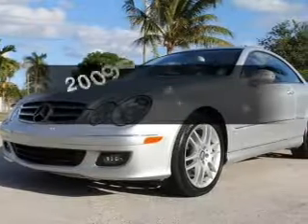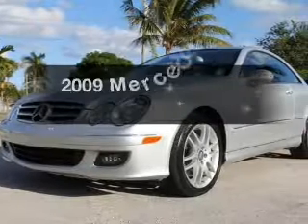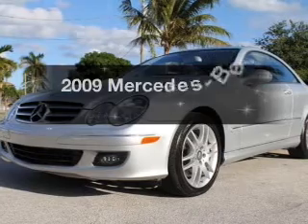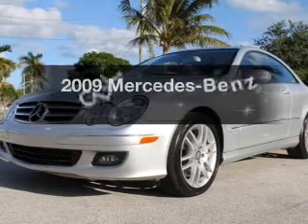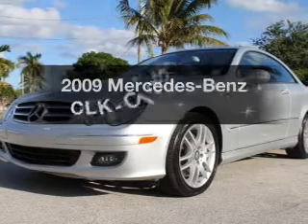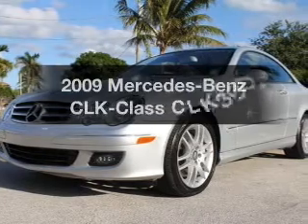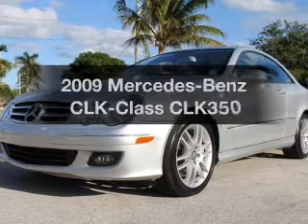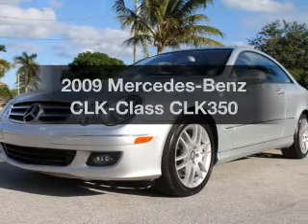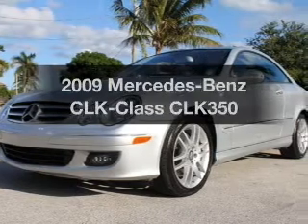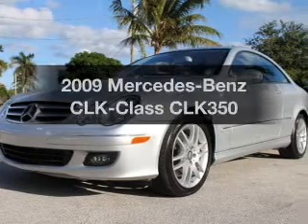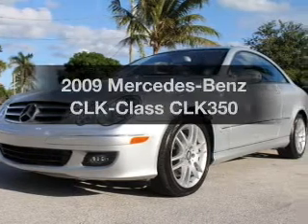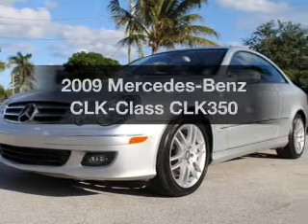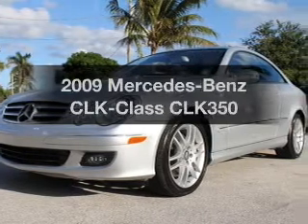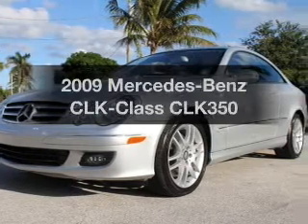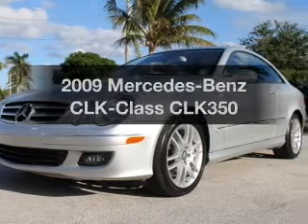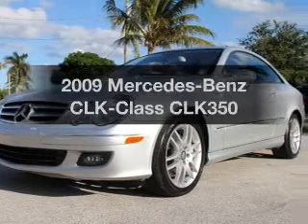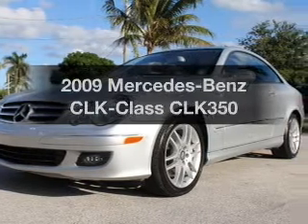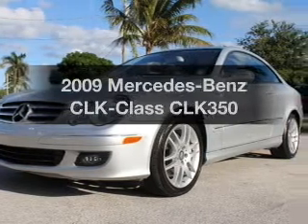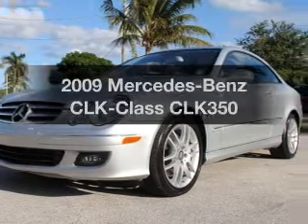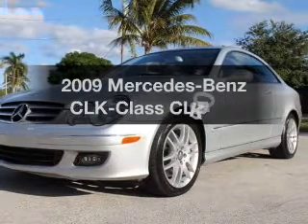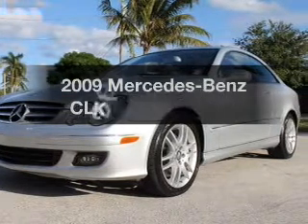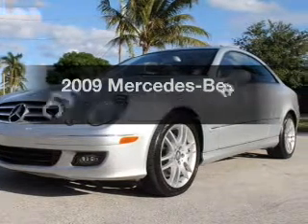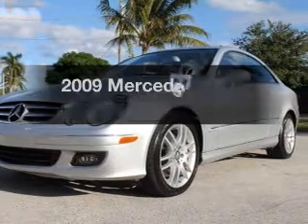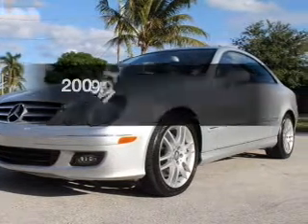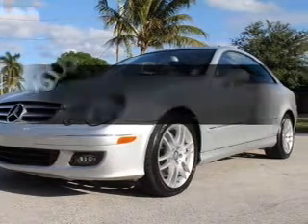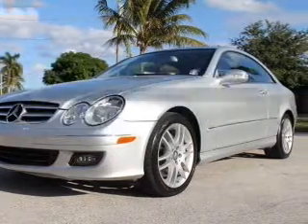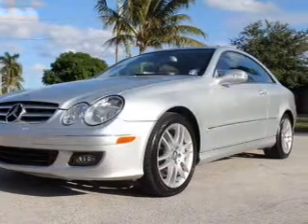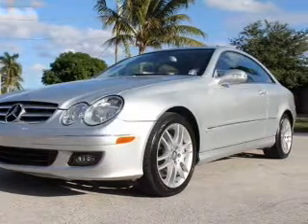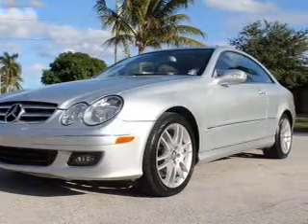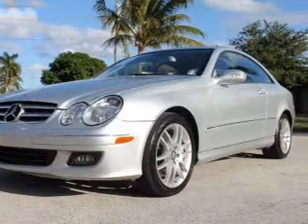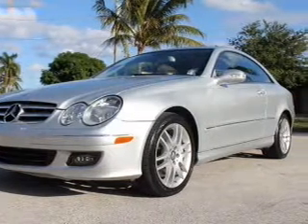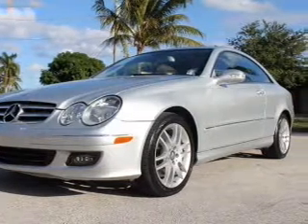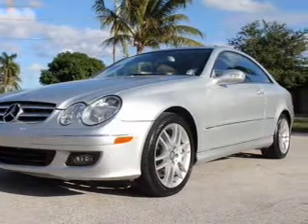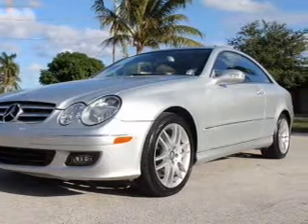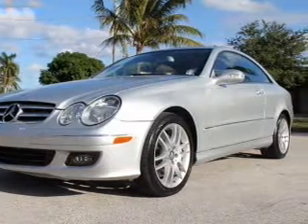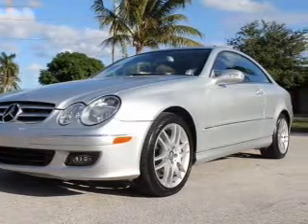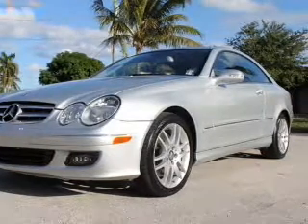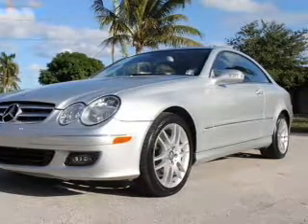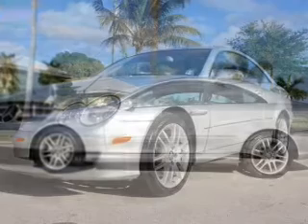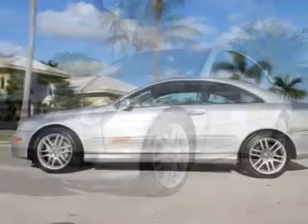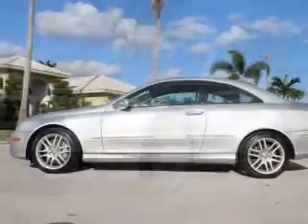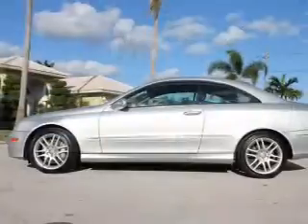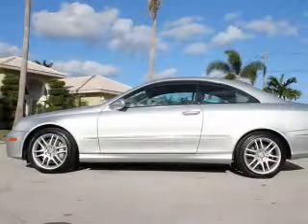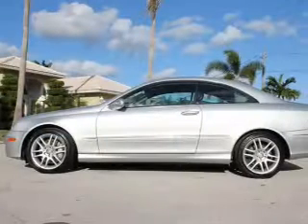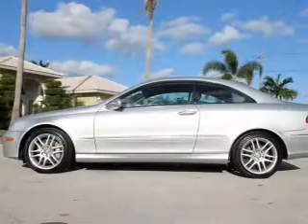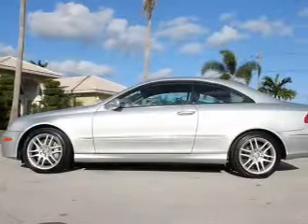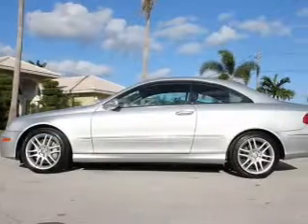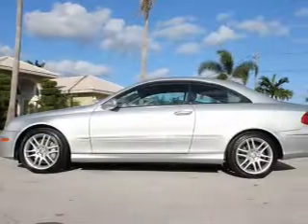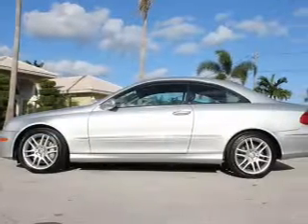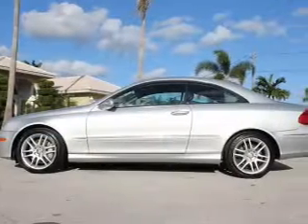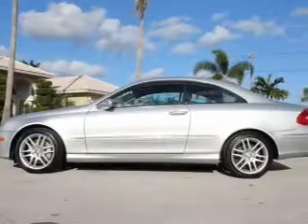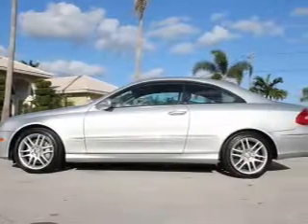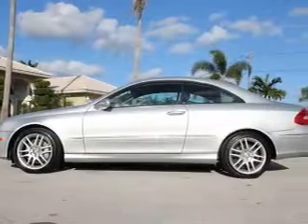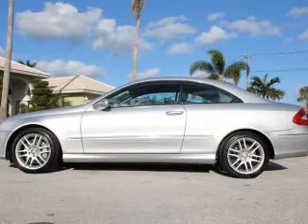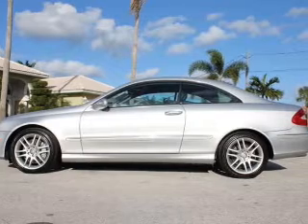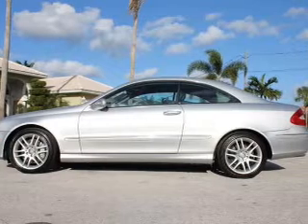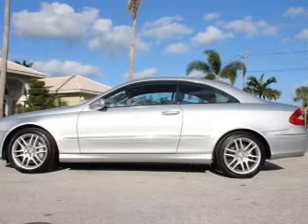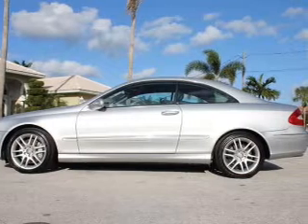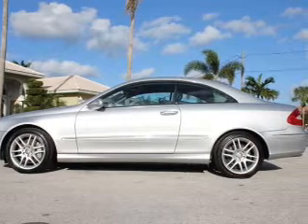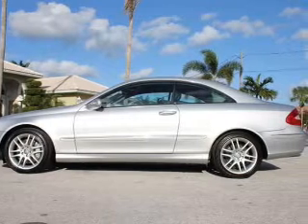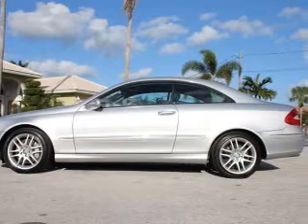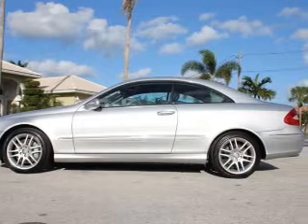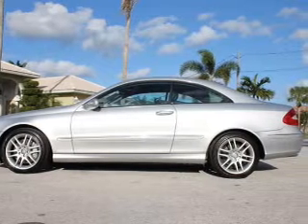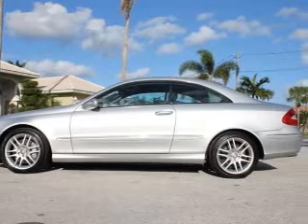Introducing the 2009 Mercedes-Benz CLK Class. Everything you need under one roof with this great vehicle.